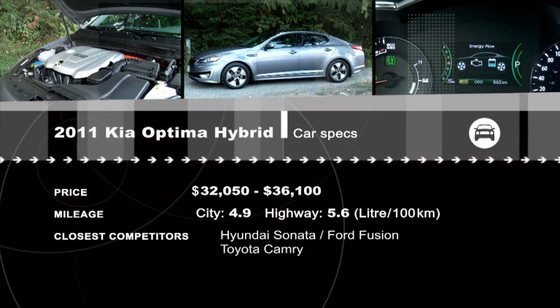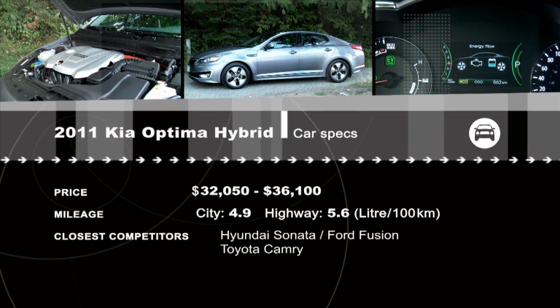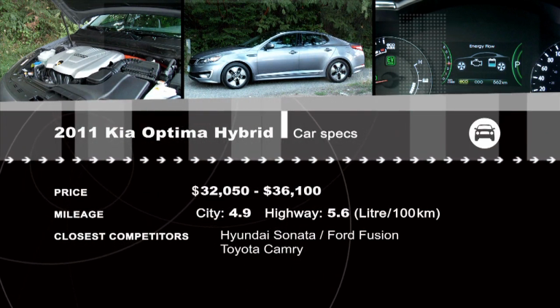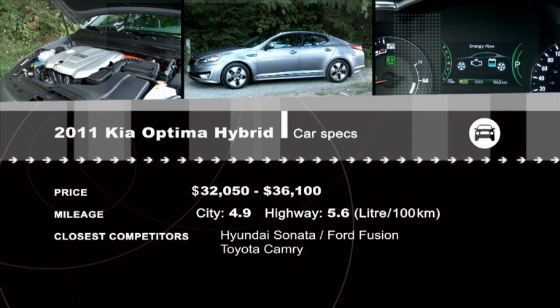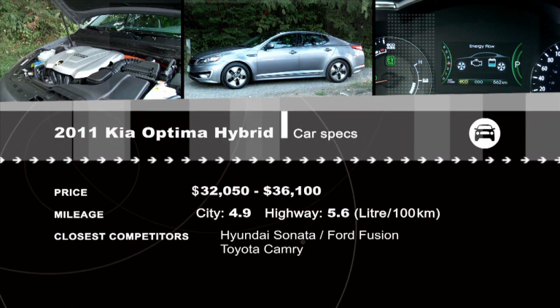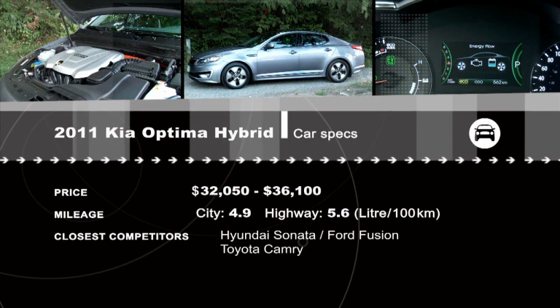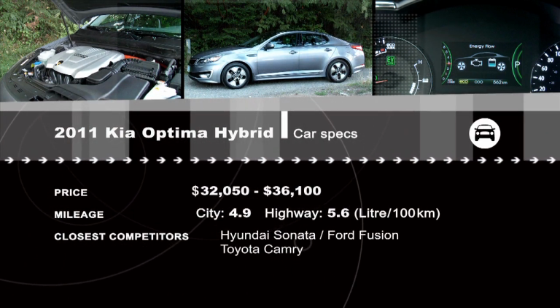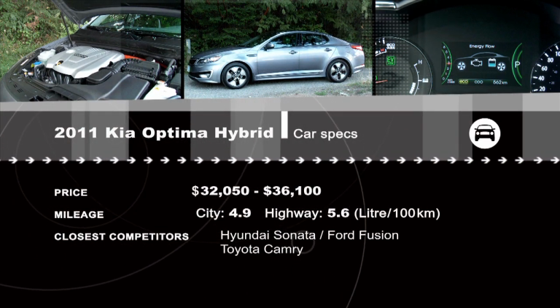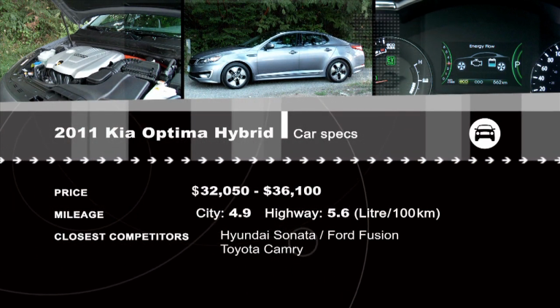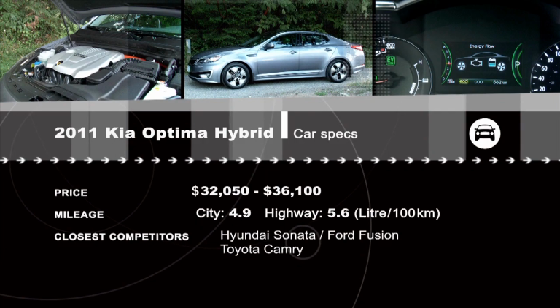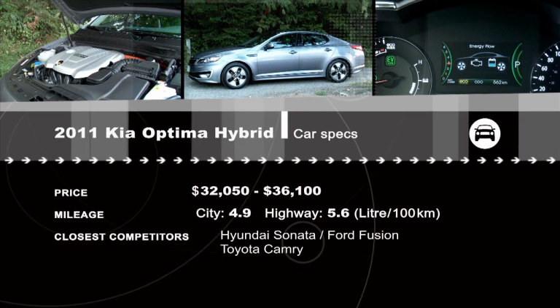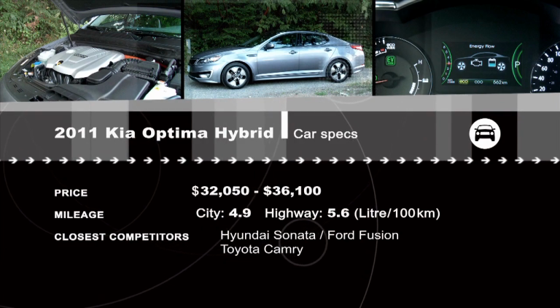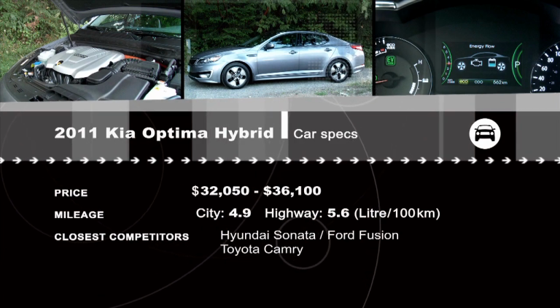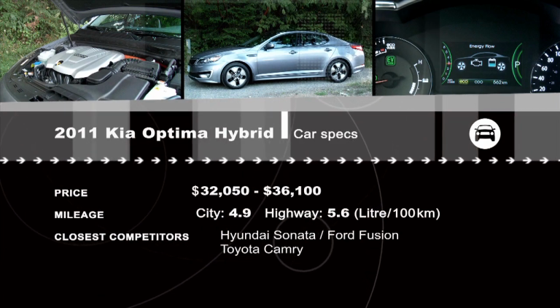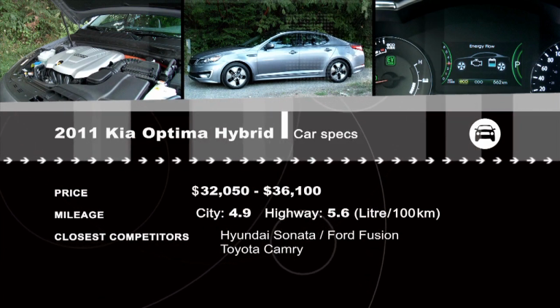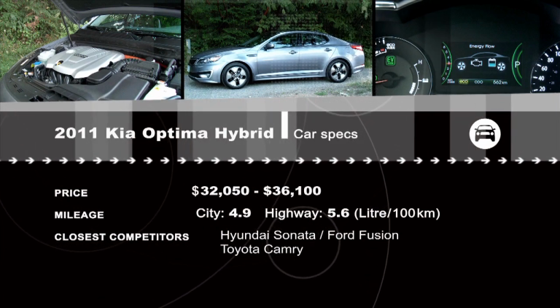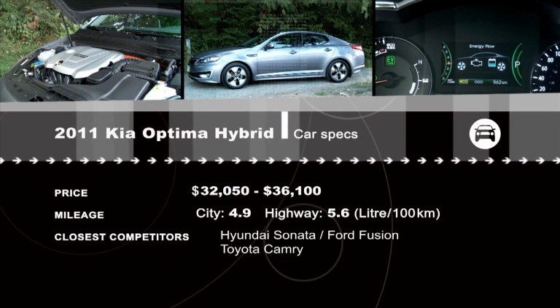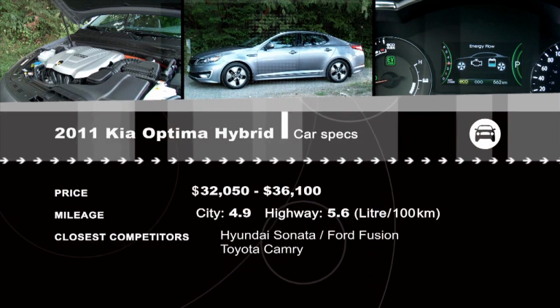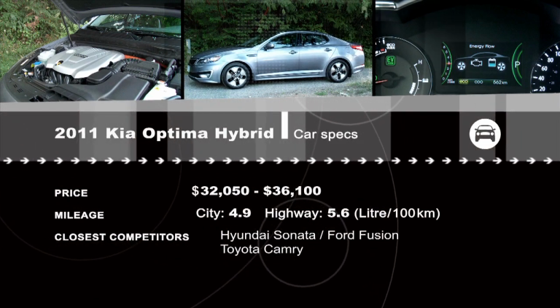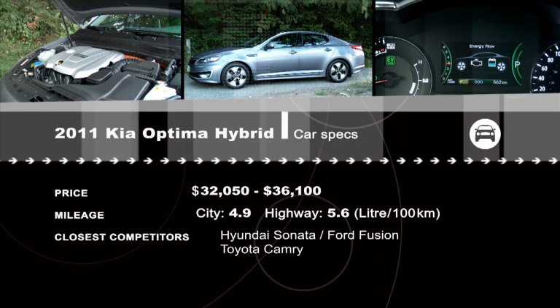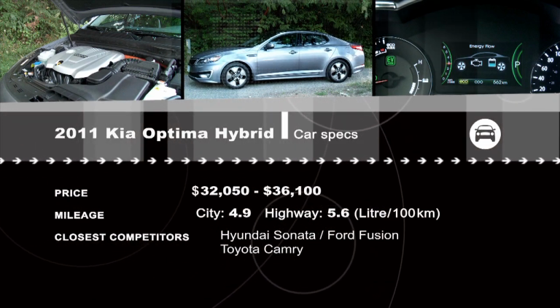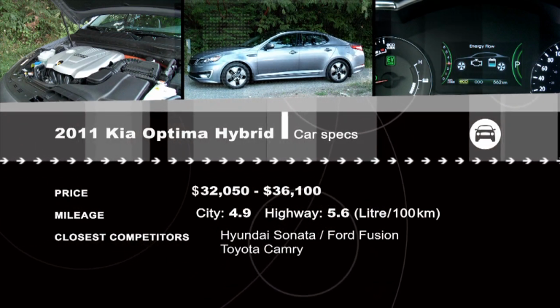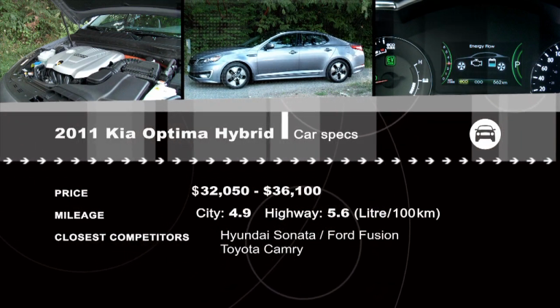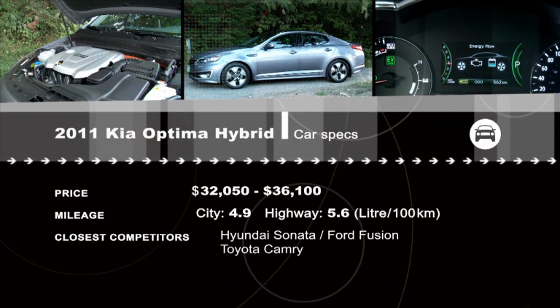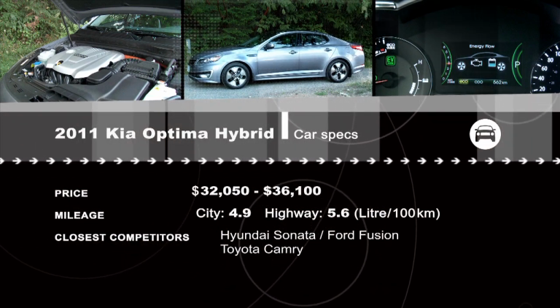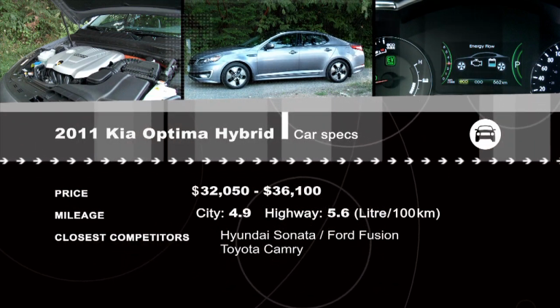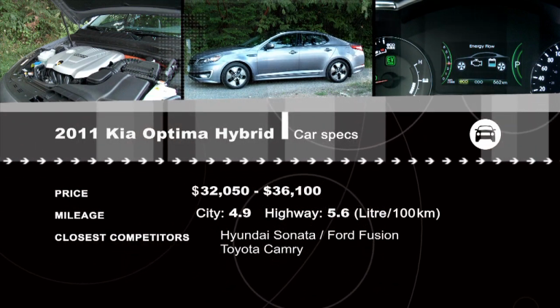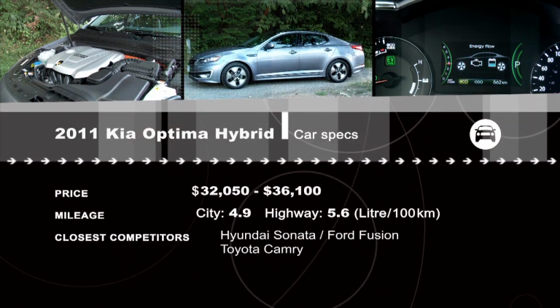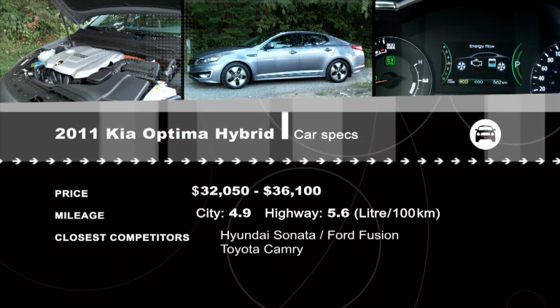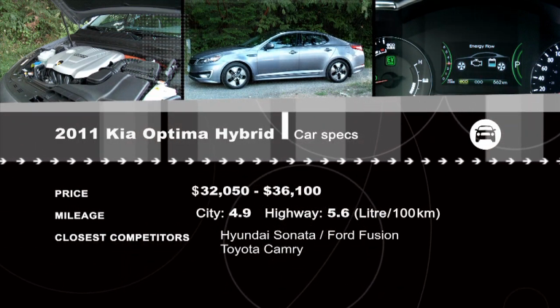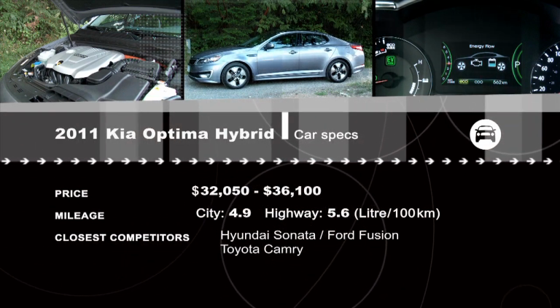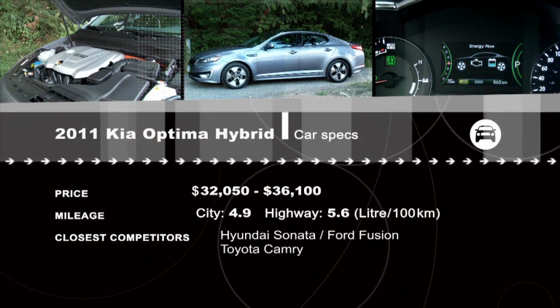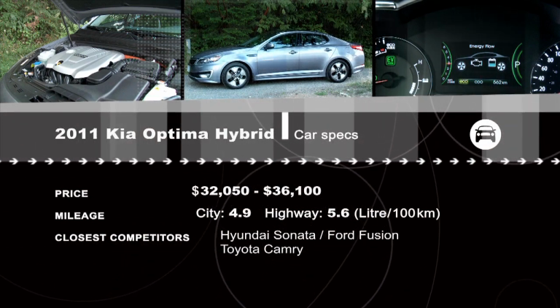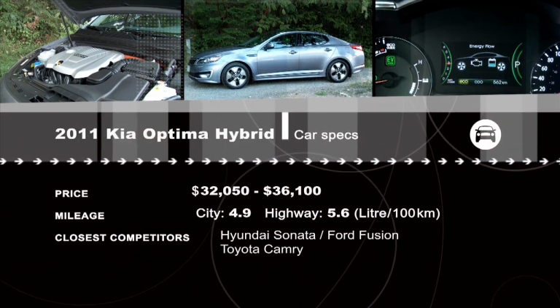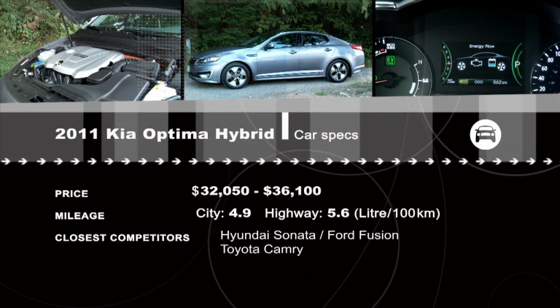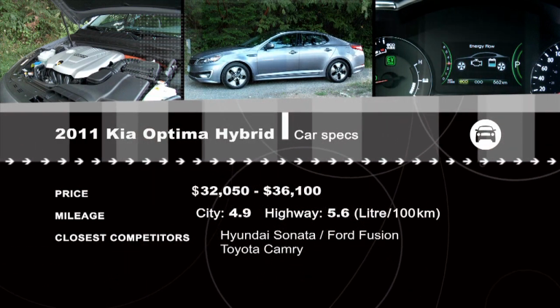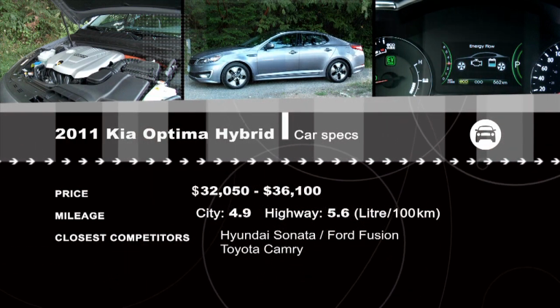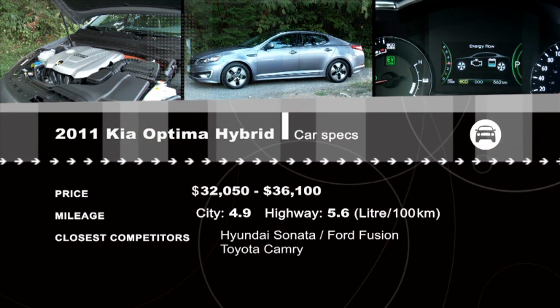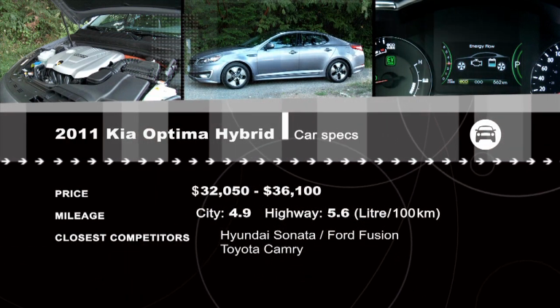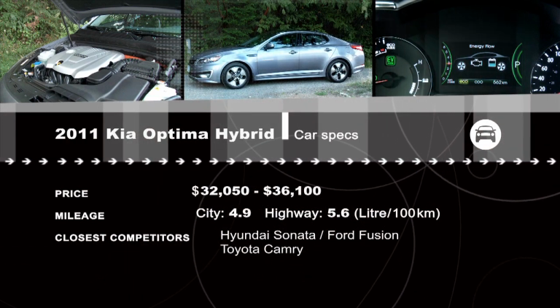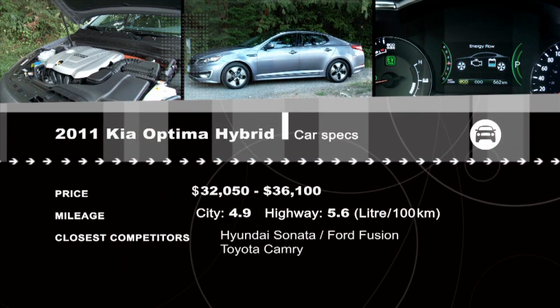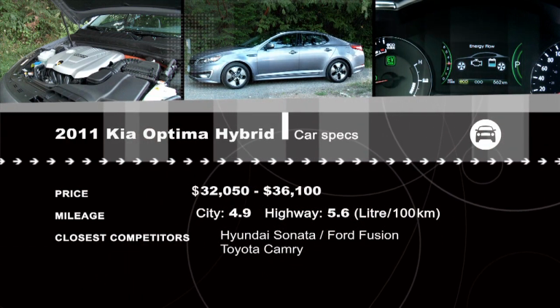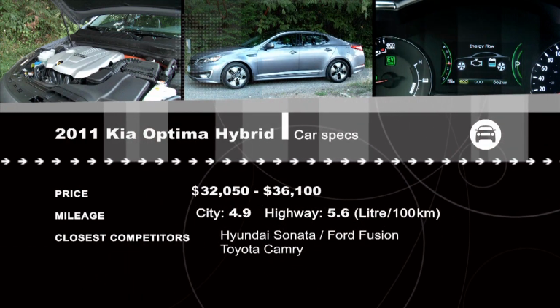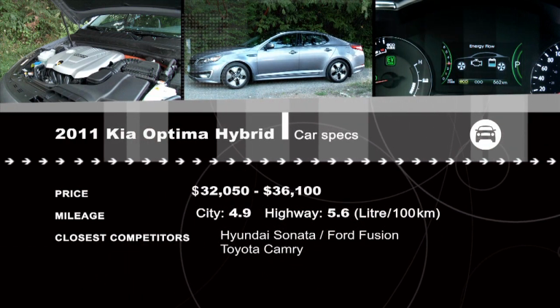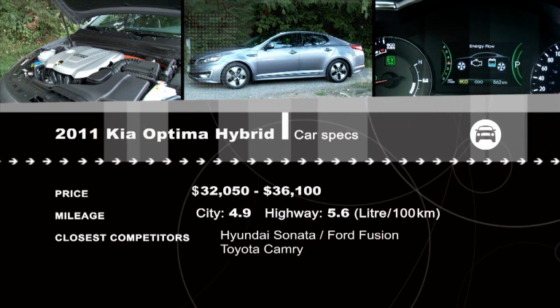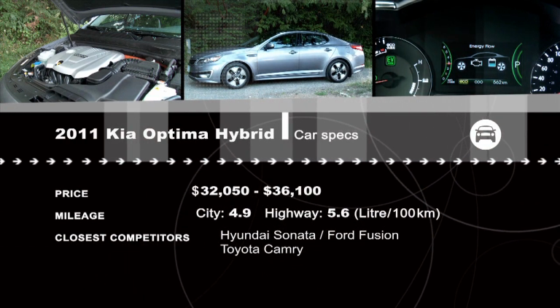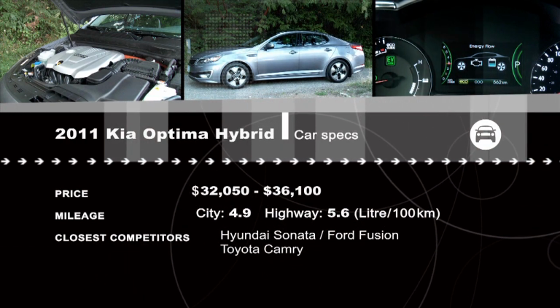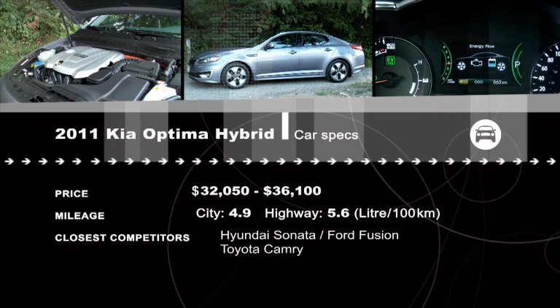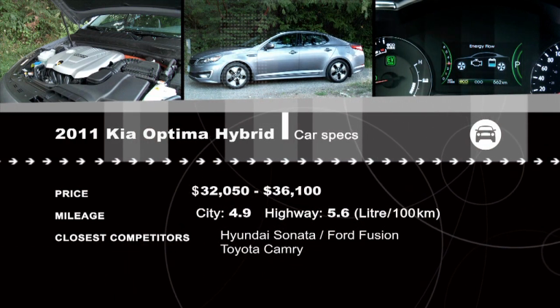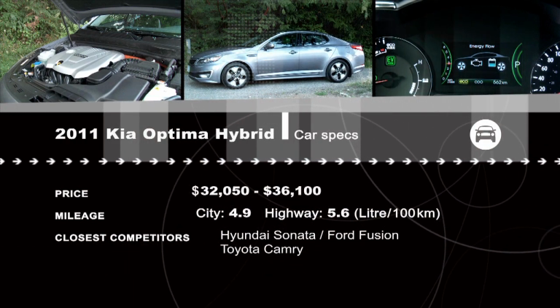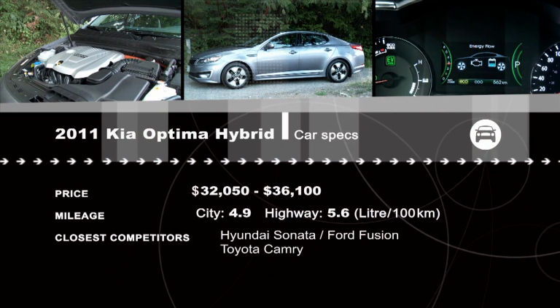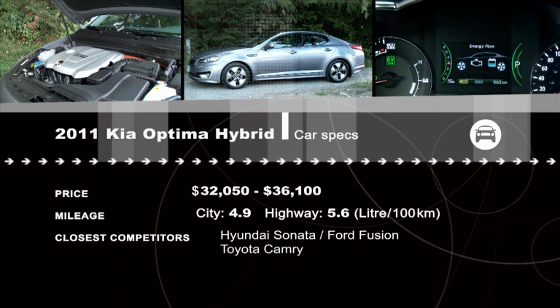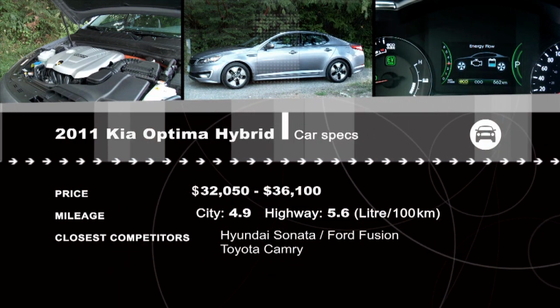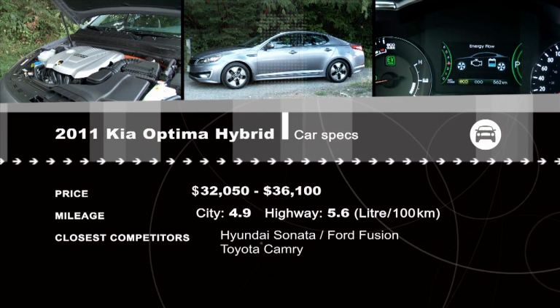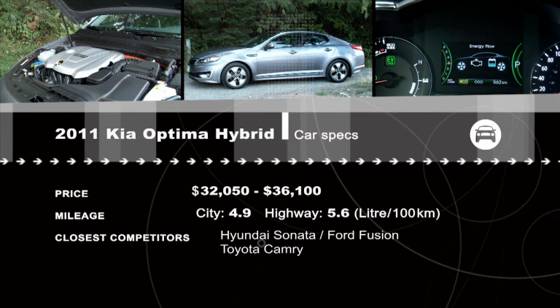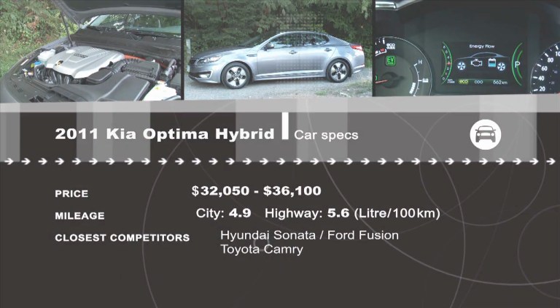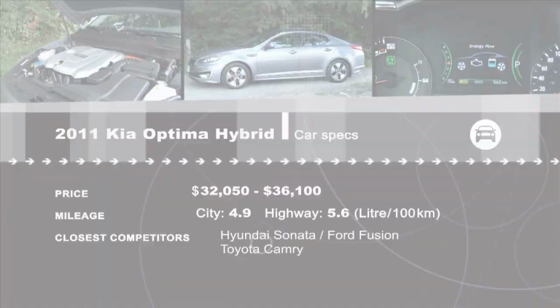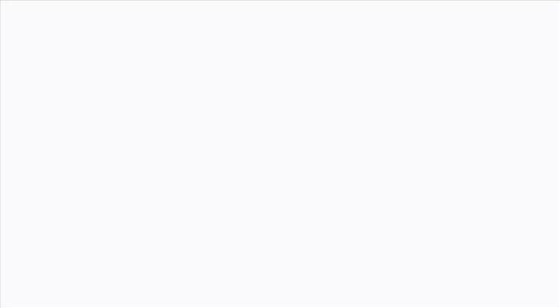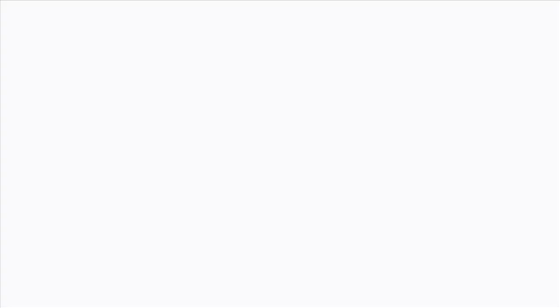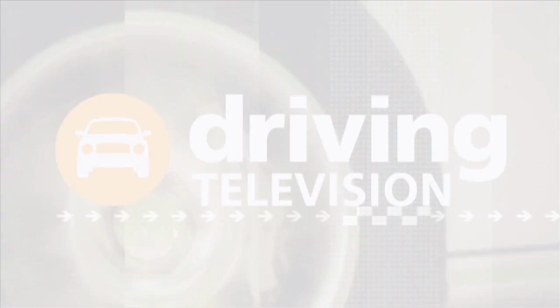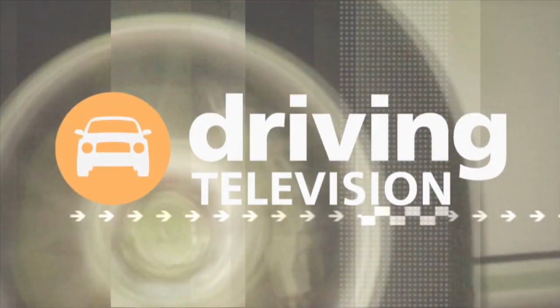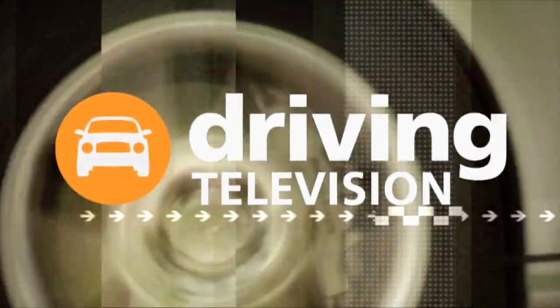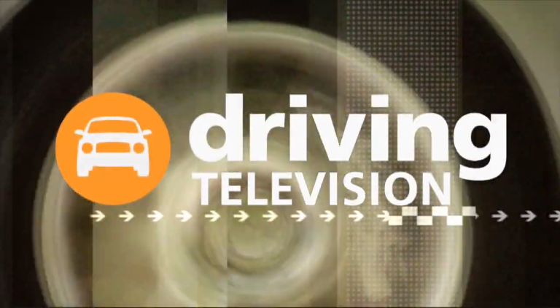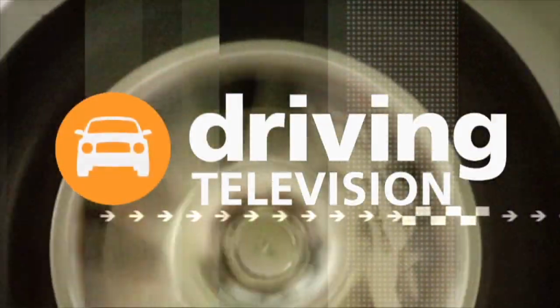Thinking about buying a hybrid? See all our reviews 24 hours a day at drivingtelevision.com.